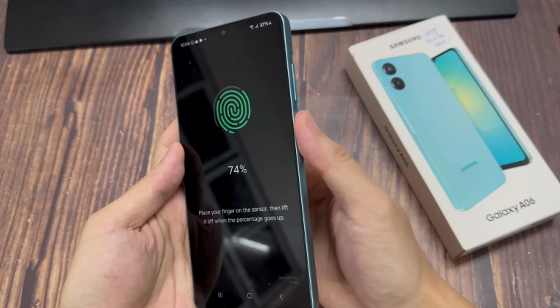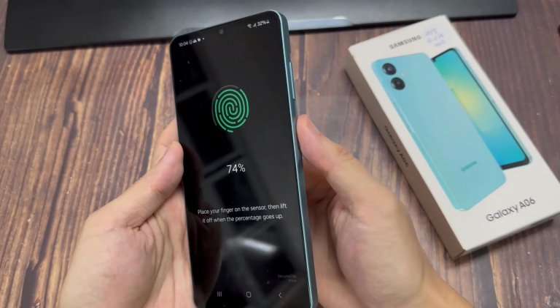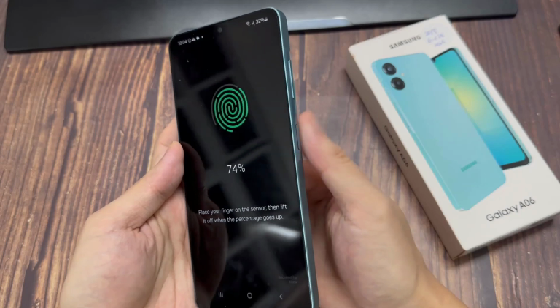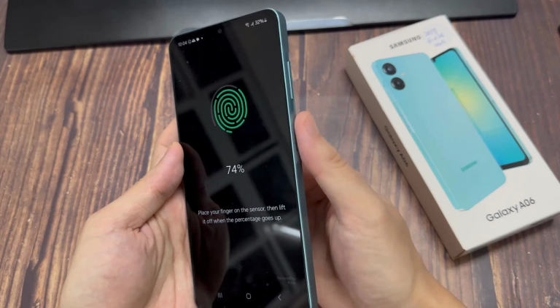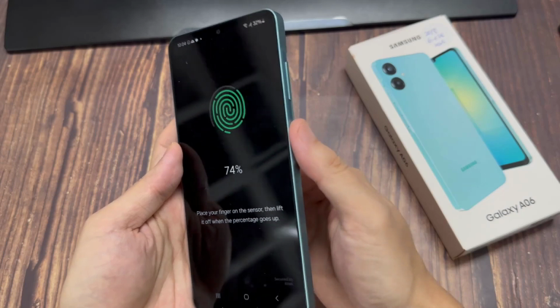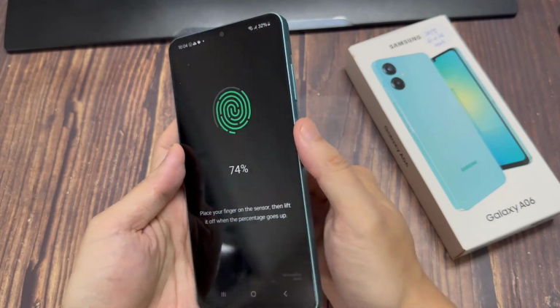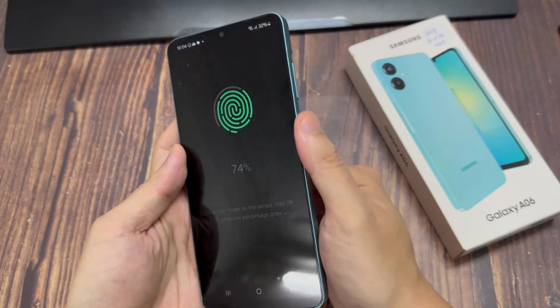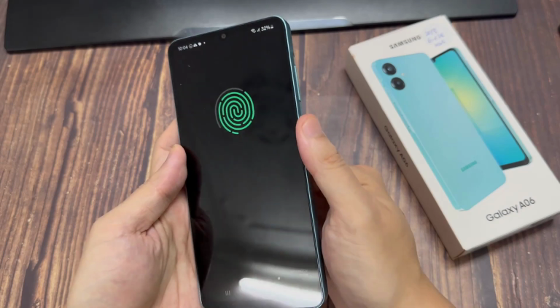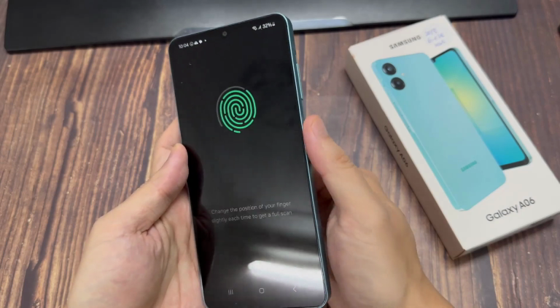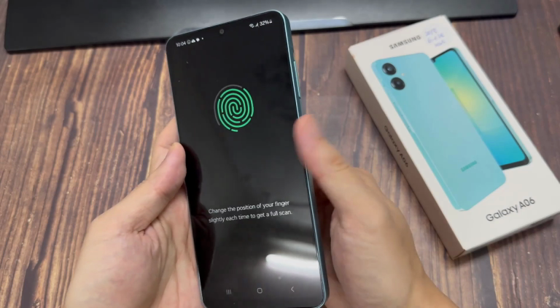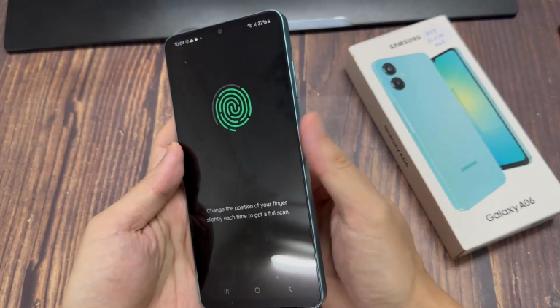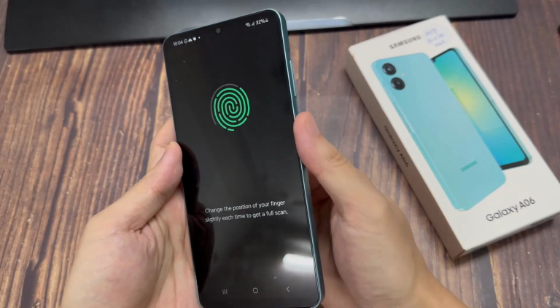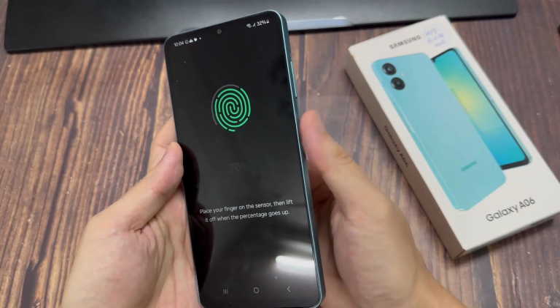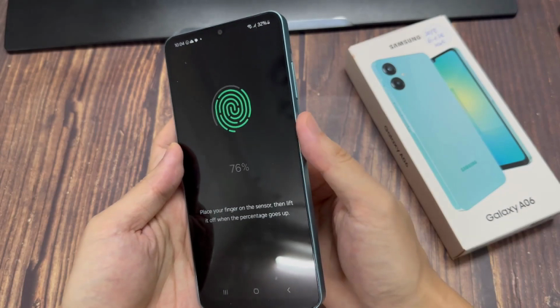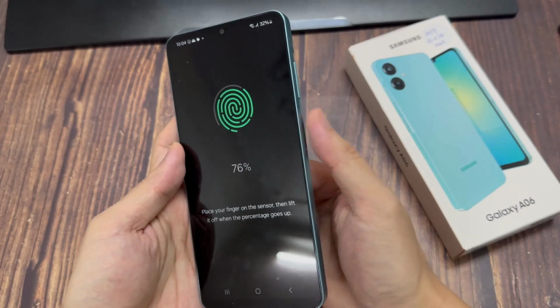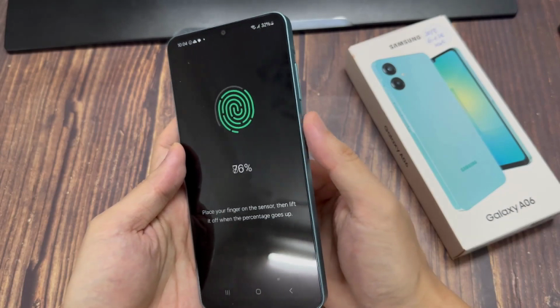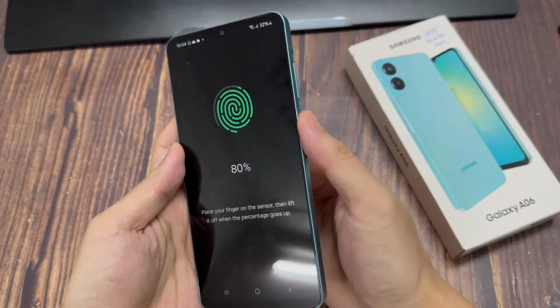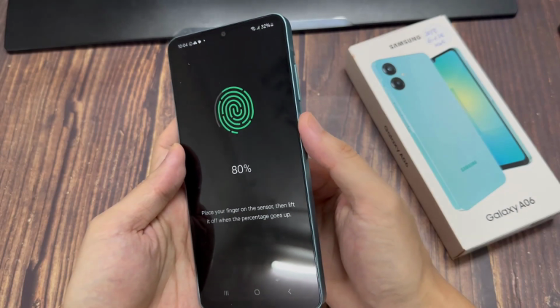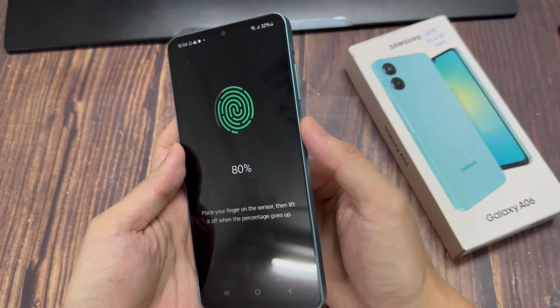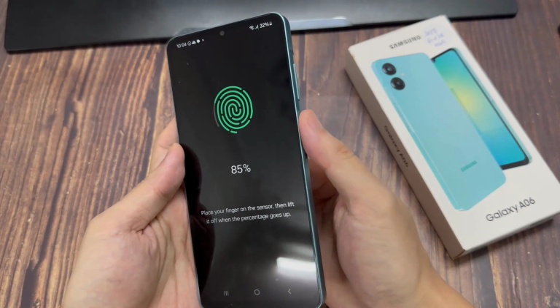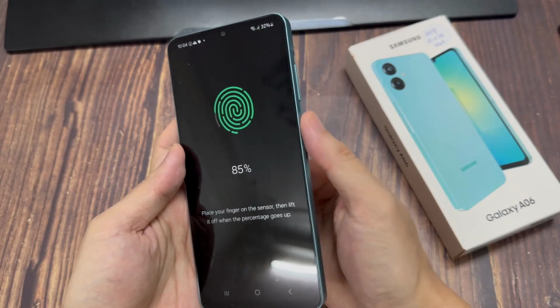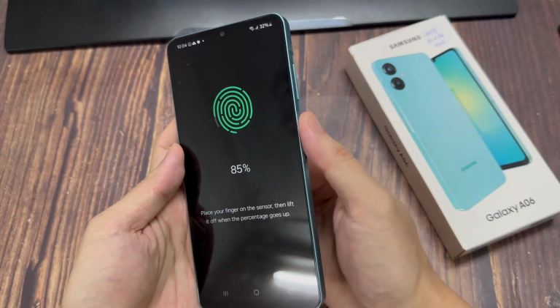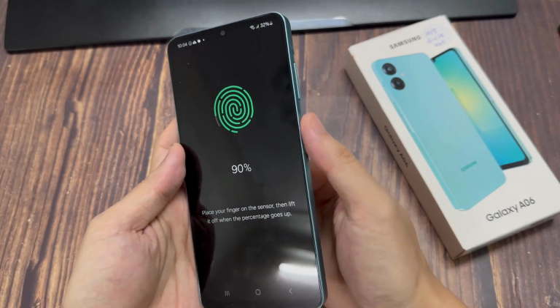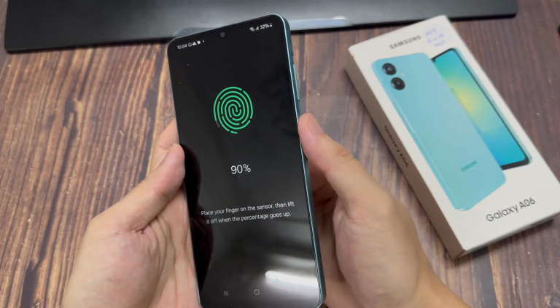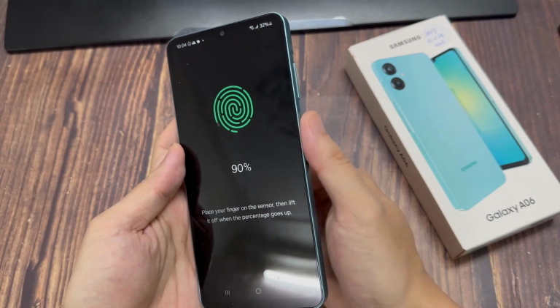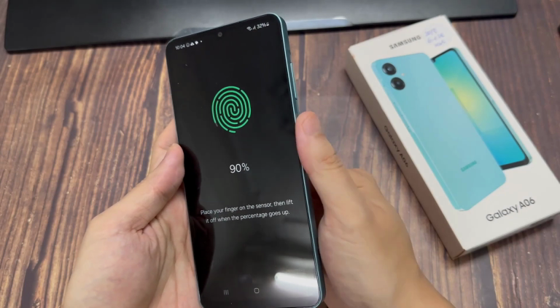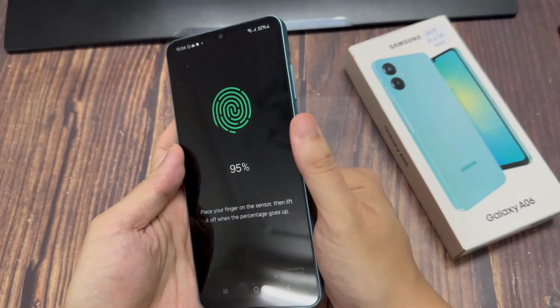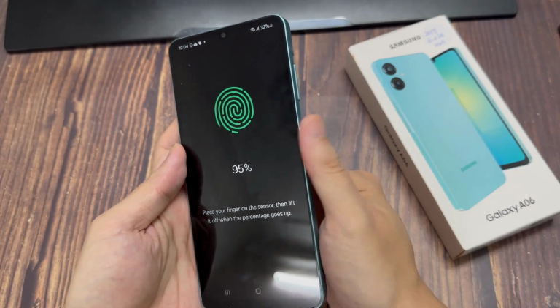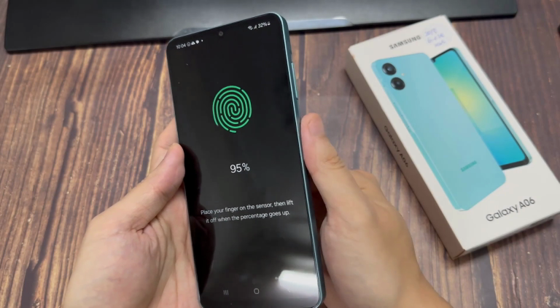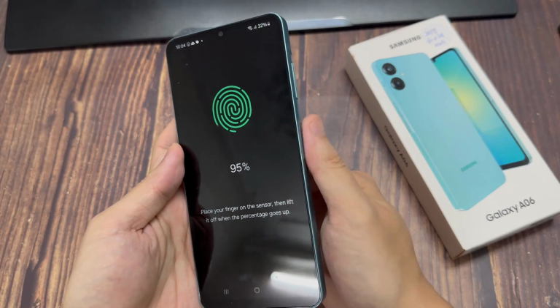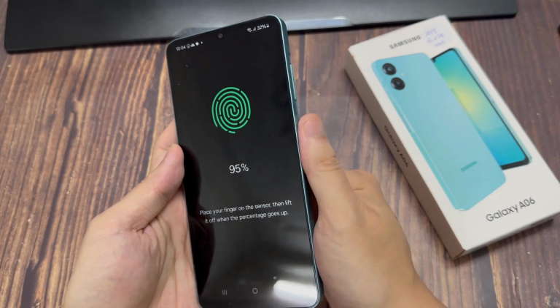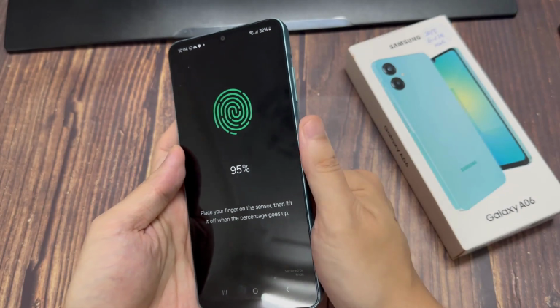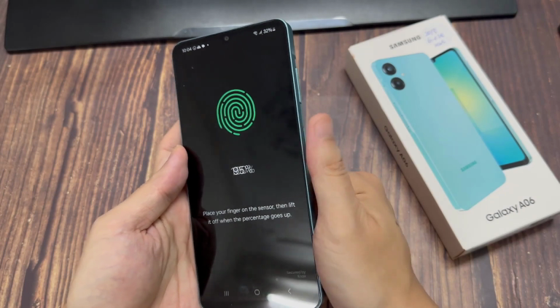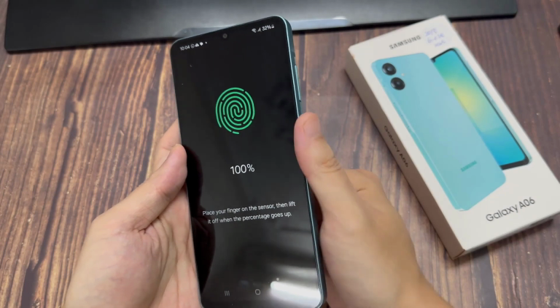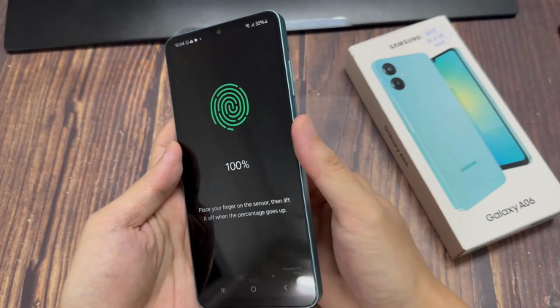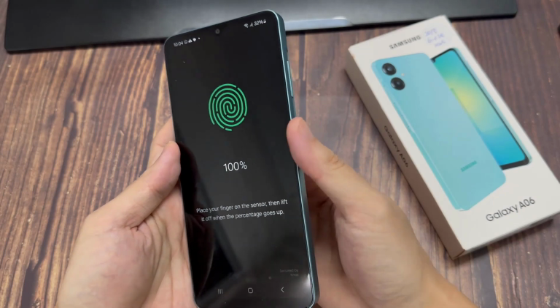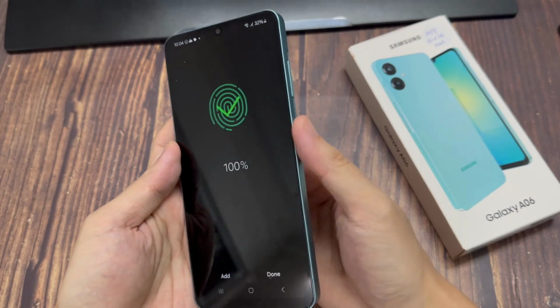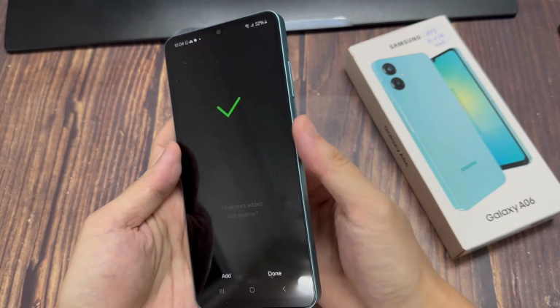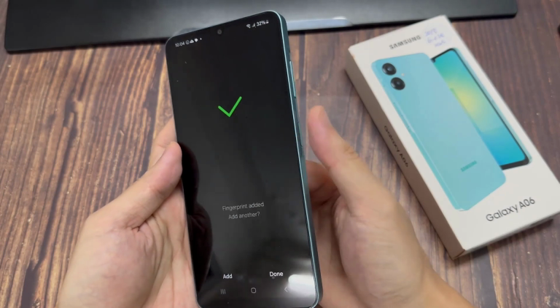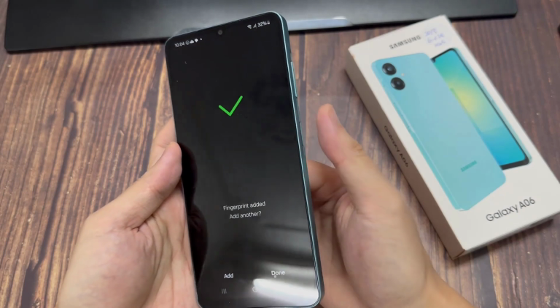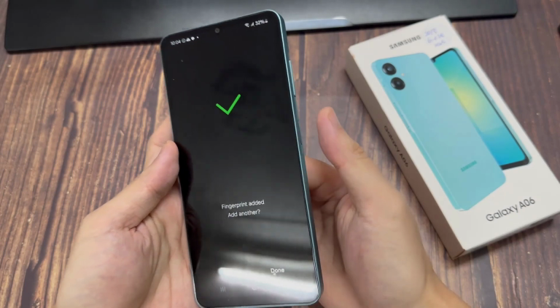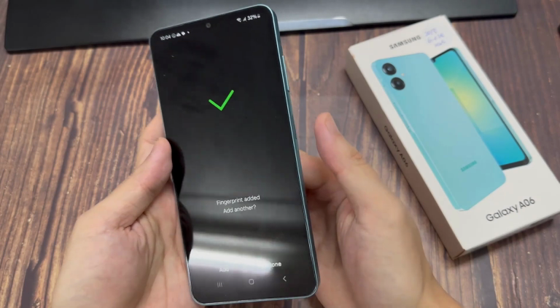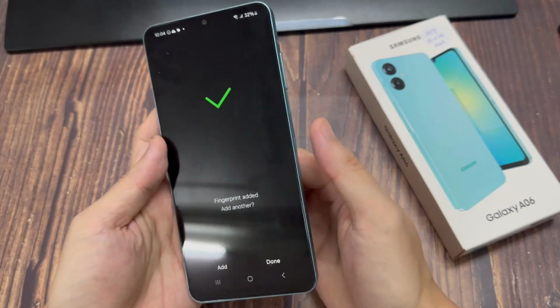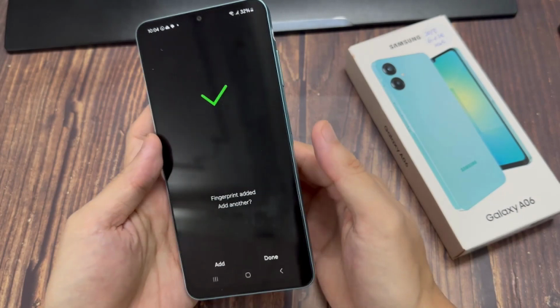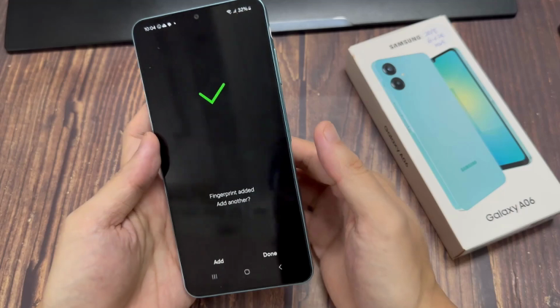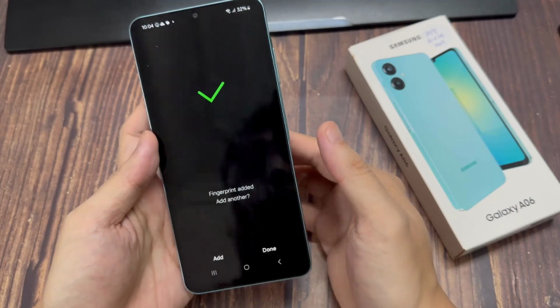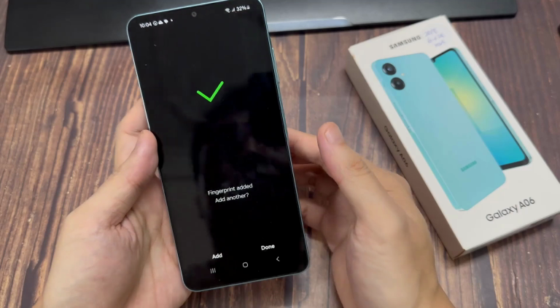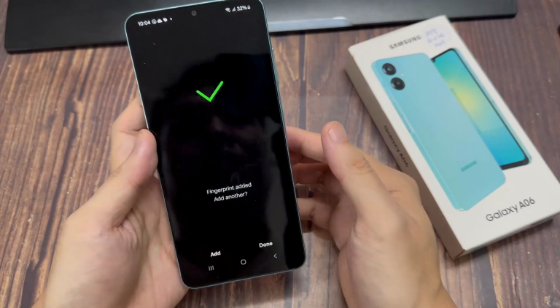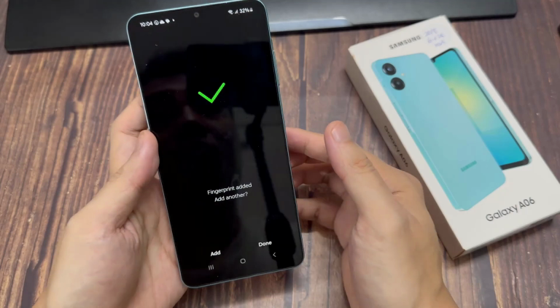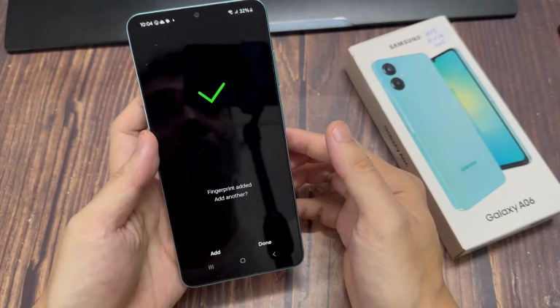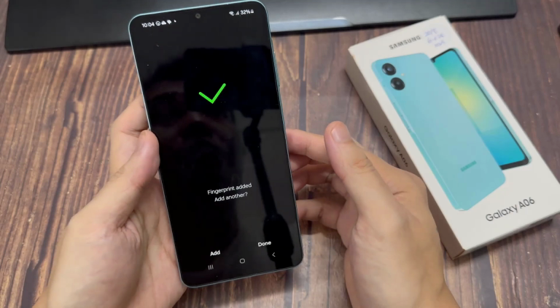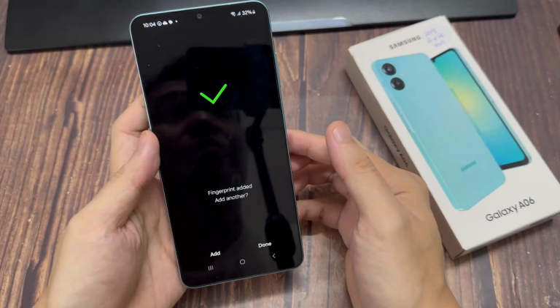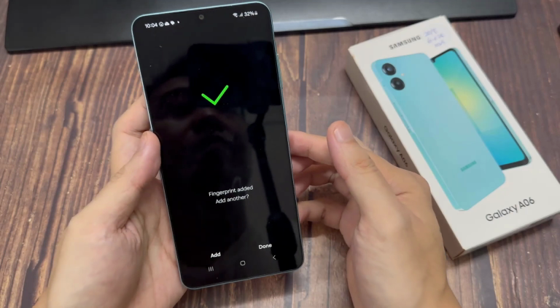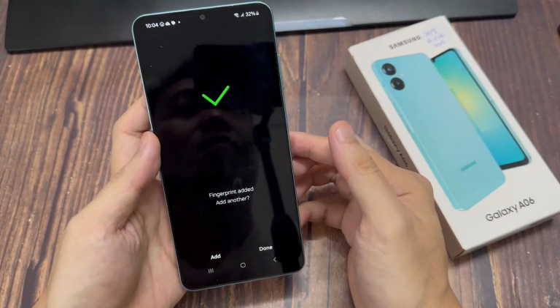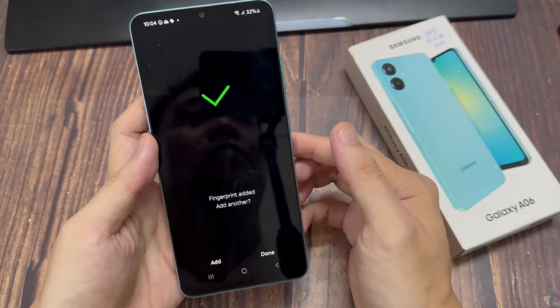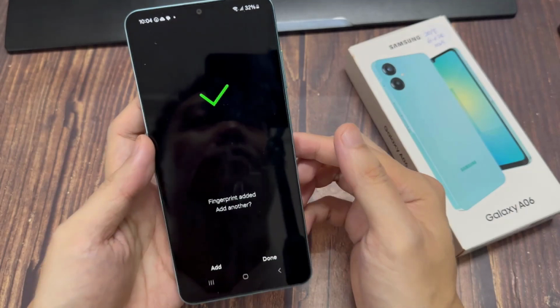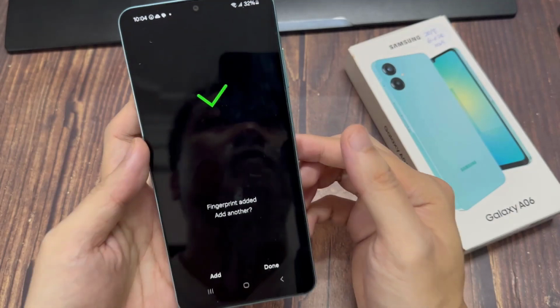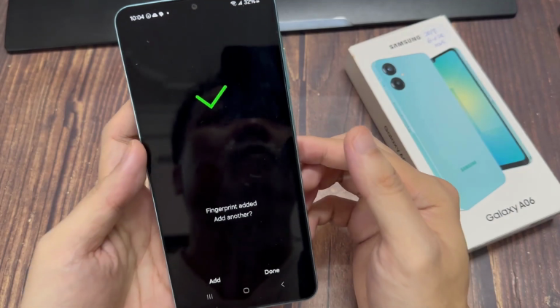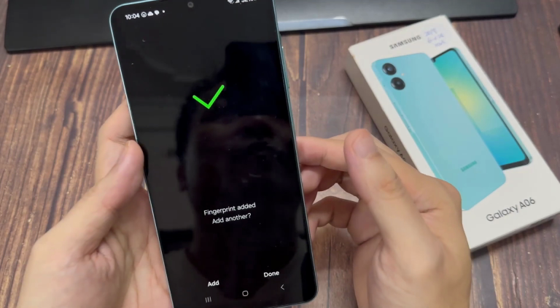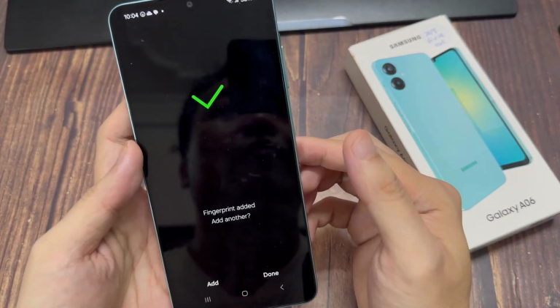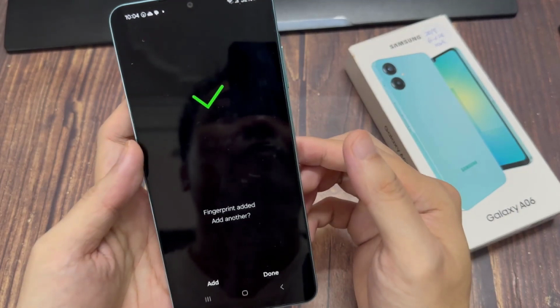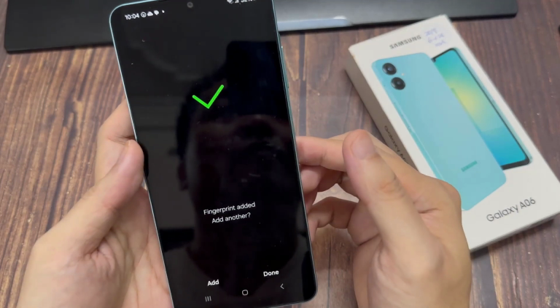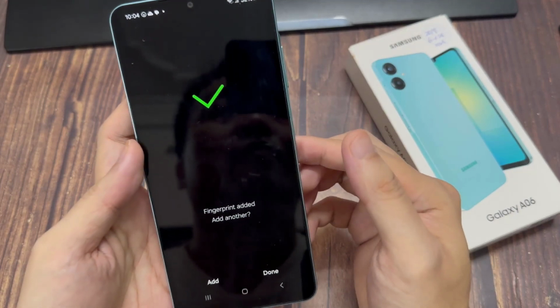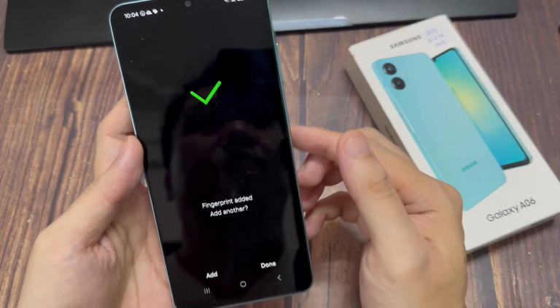Once it's been registered, you have the option of adding another fingerprint, or you can just tap on Done and it will be added to your device.